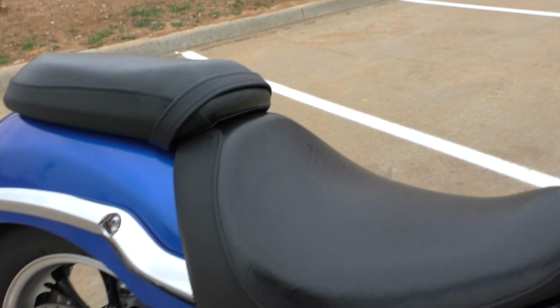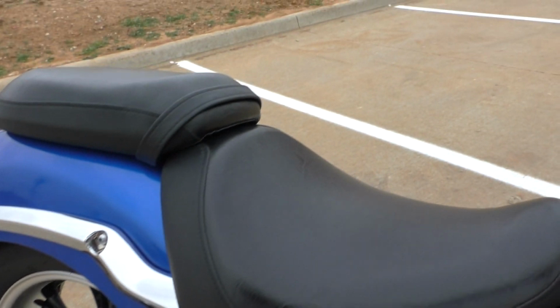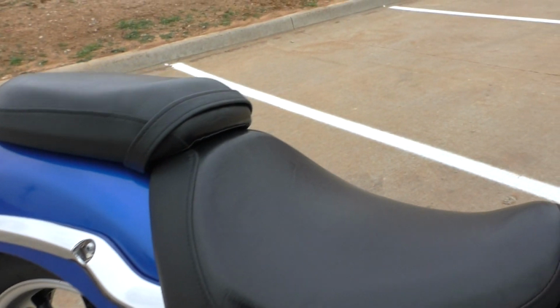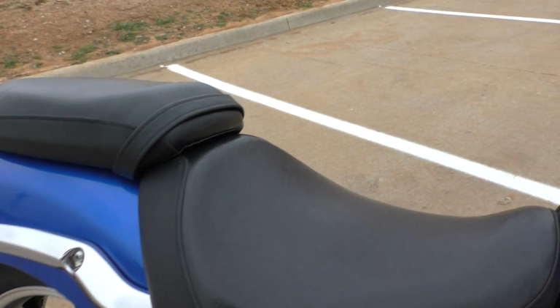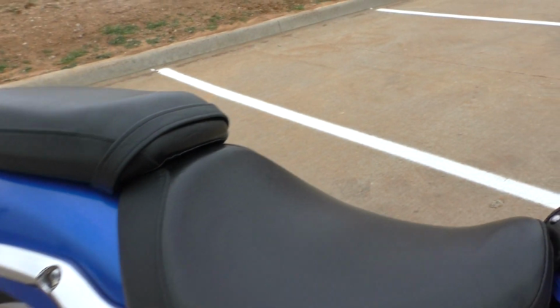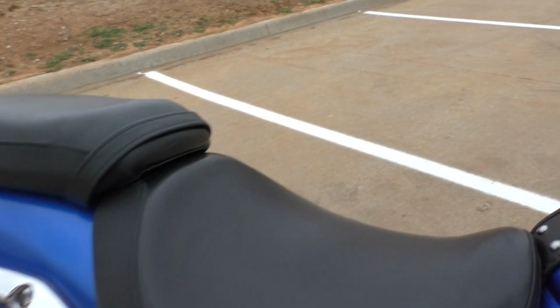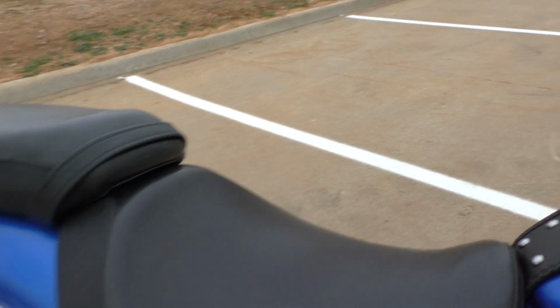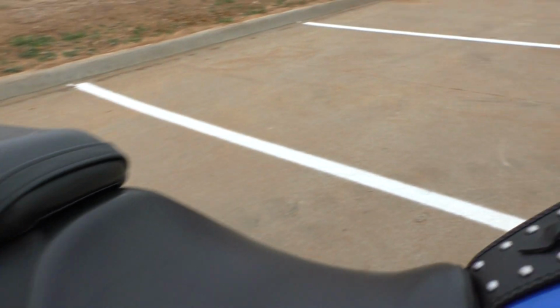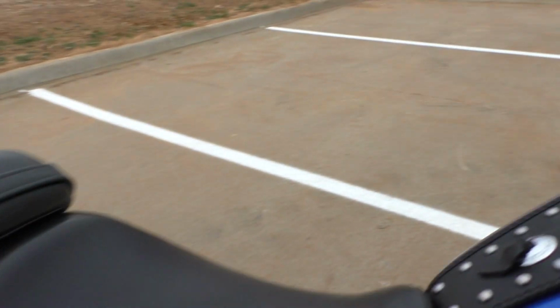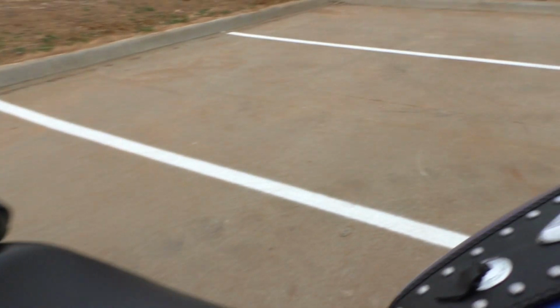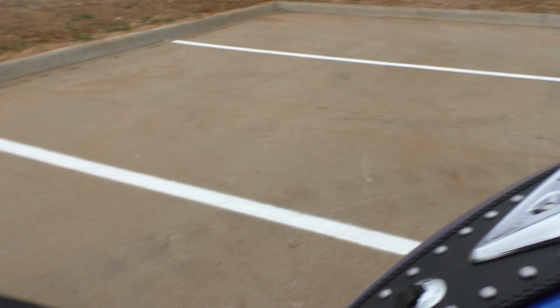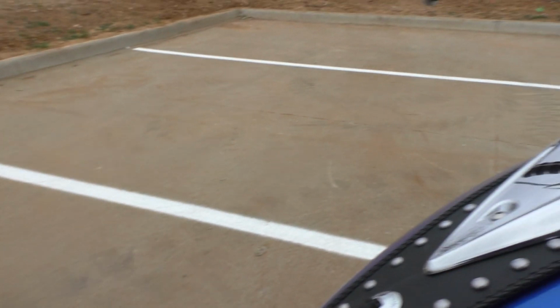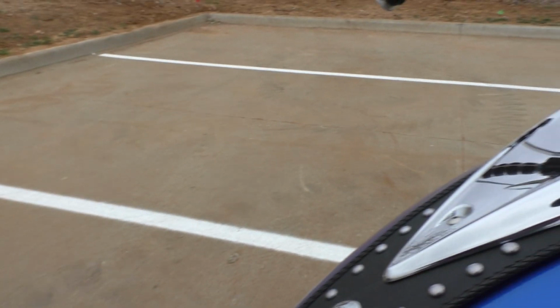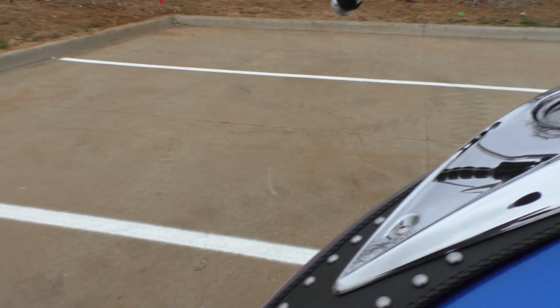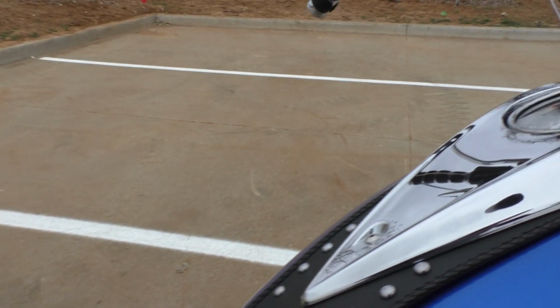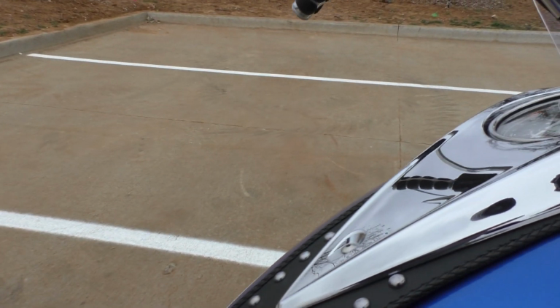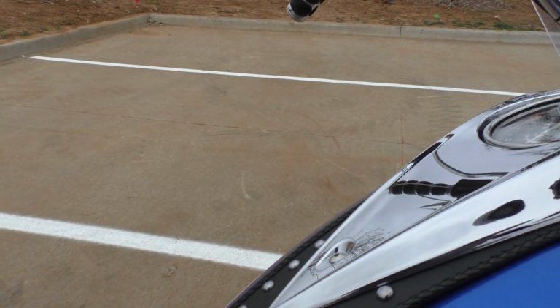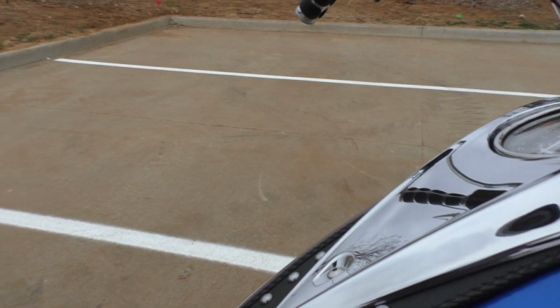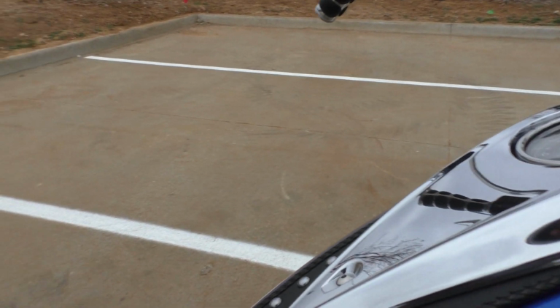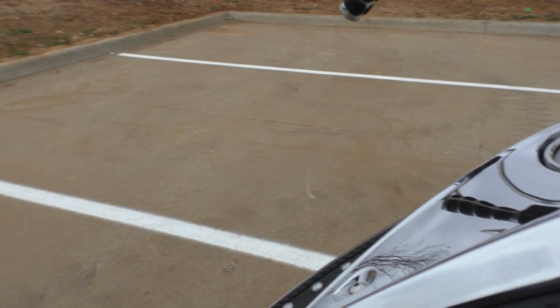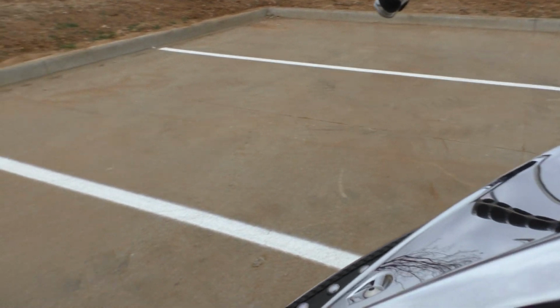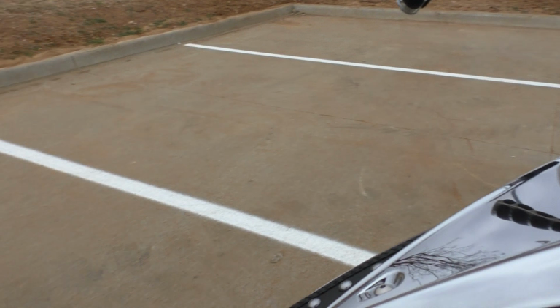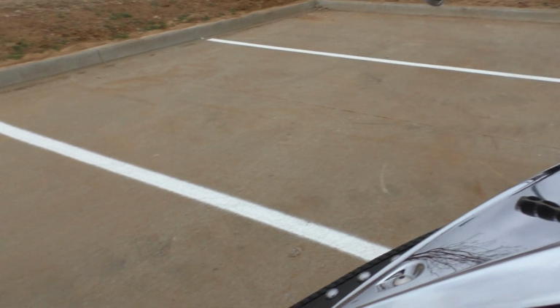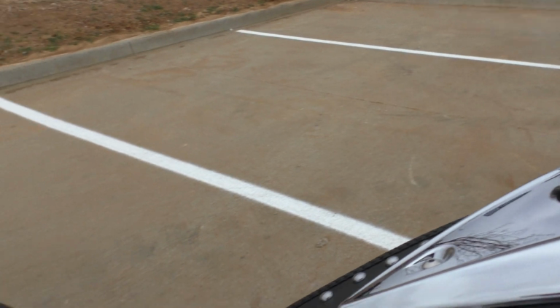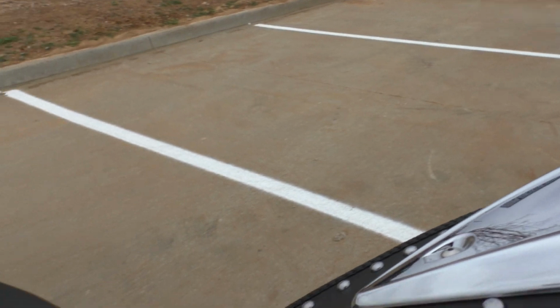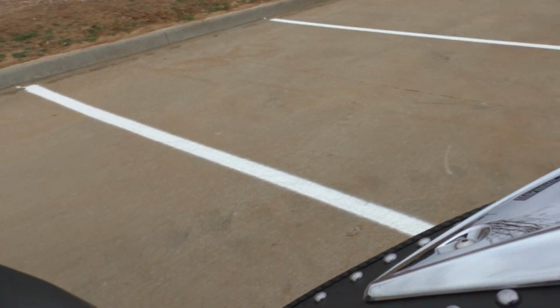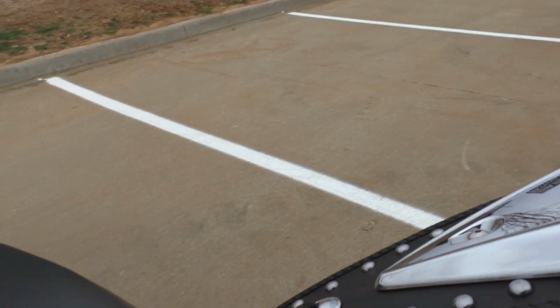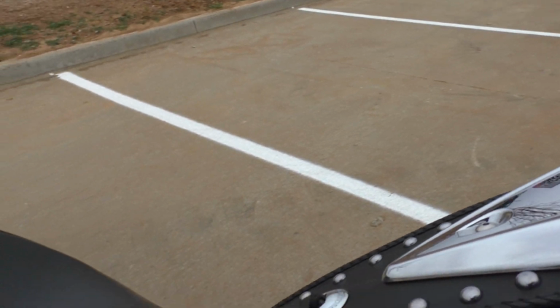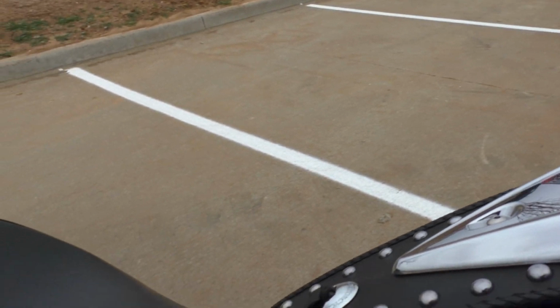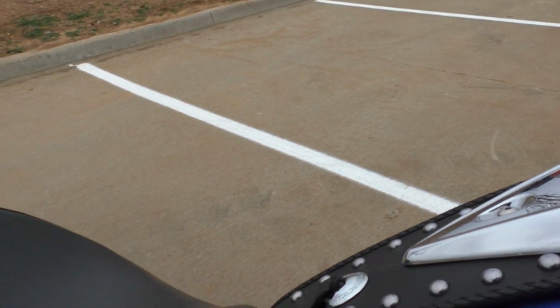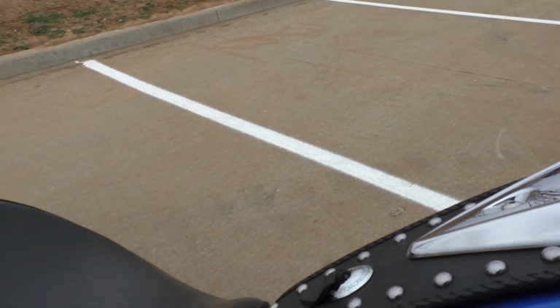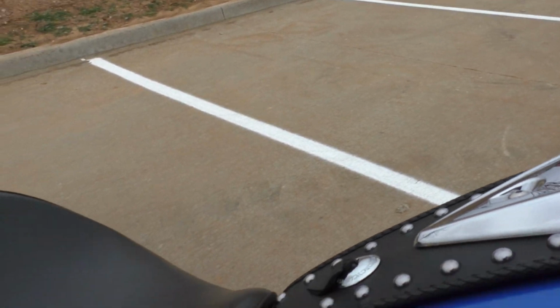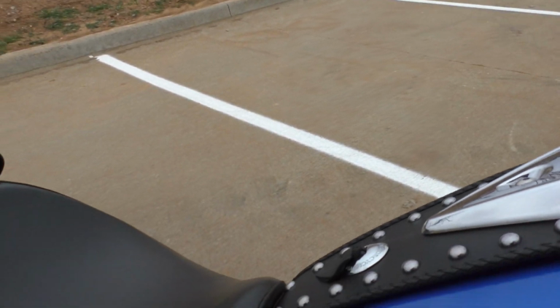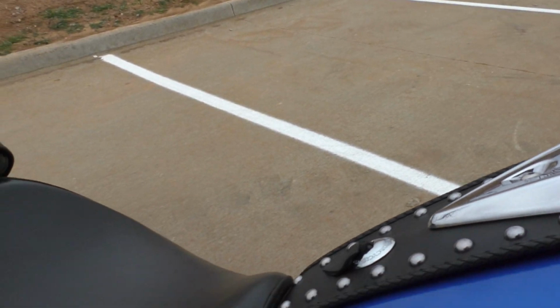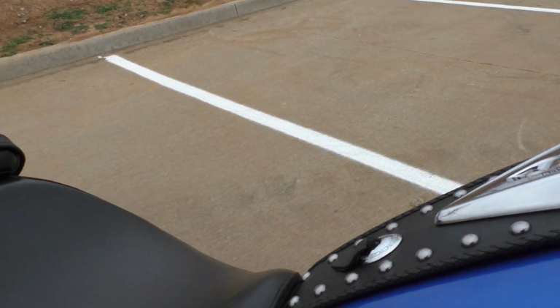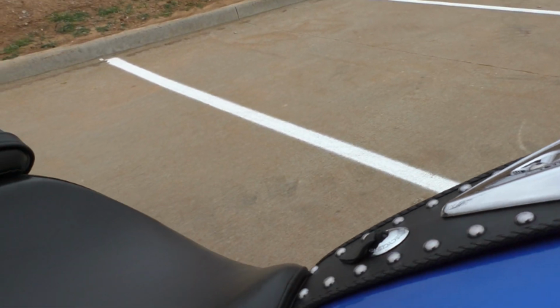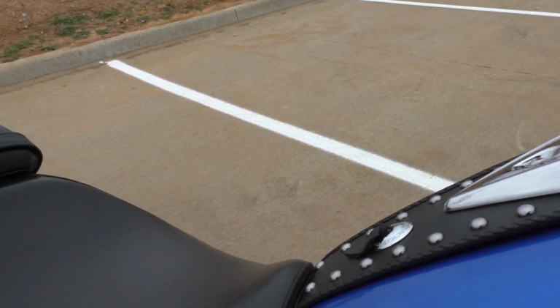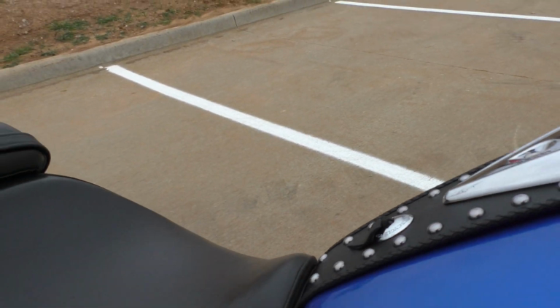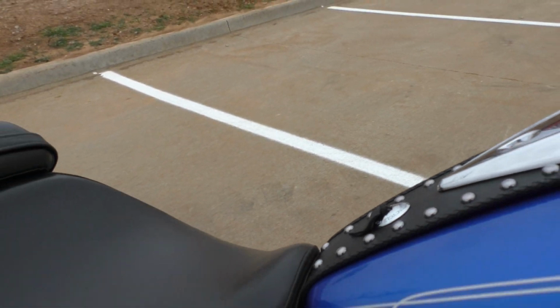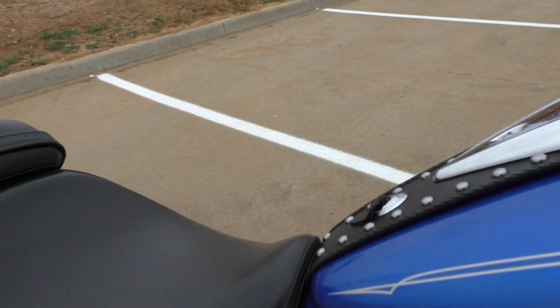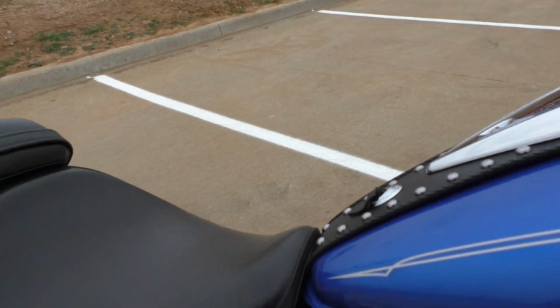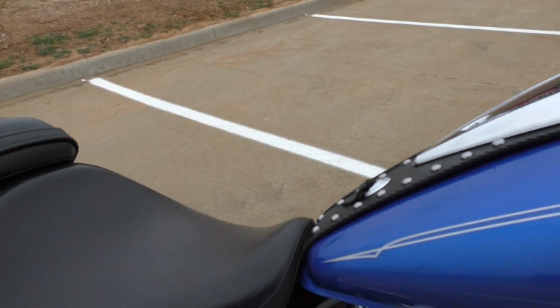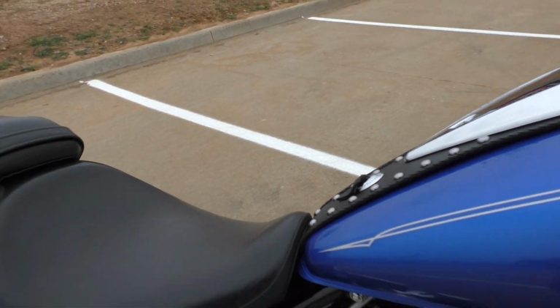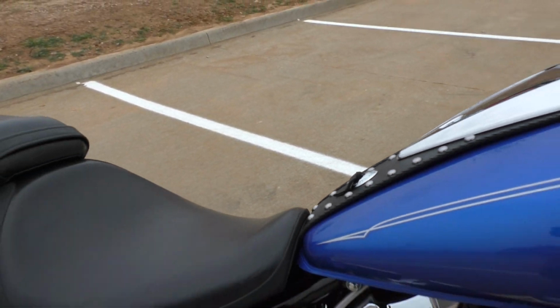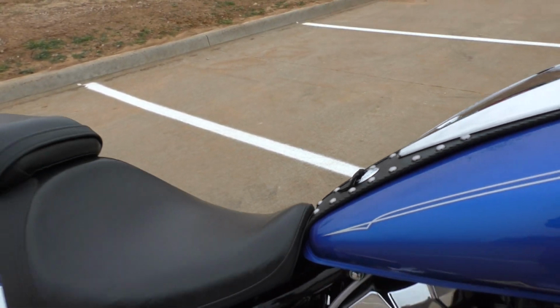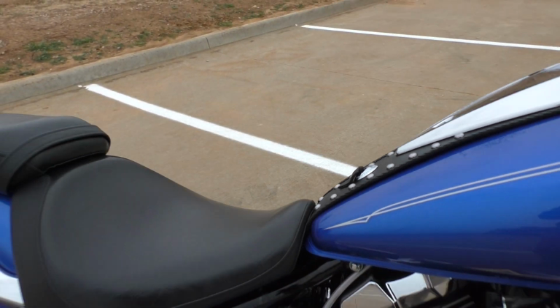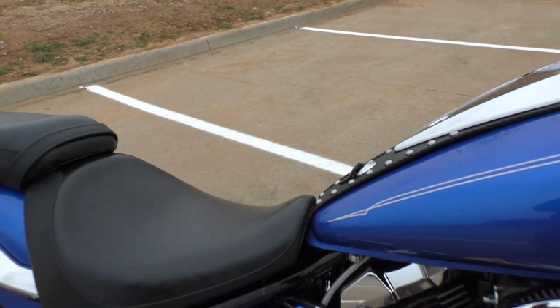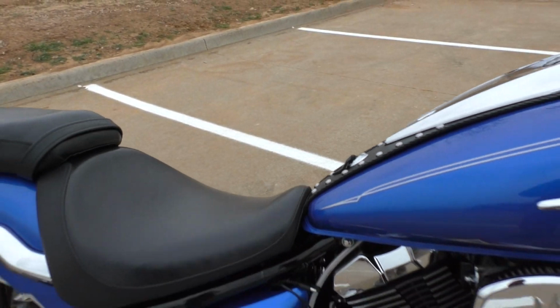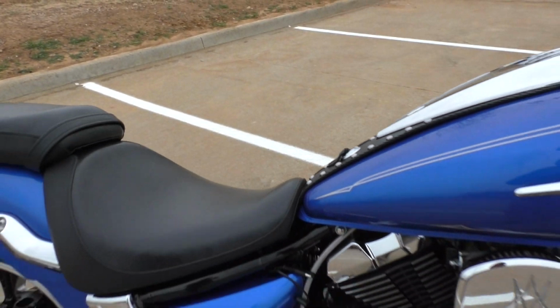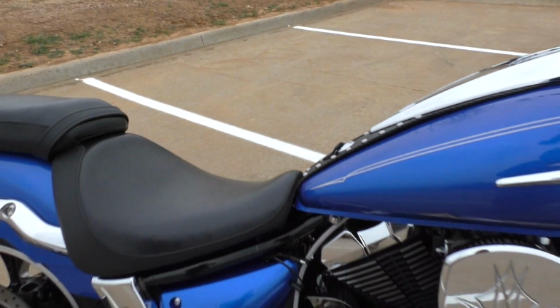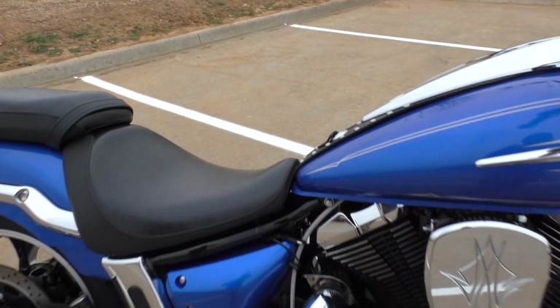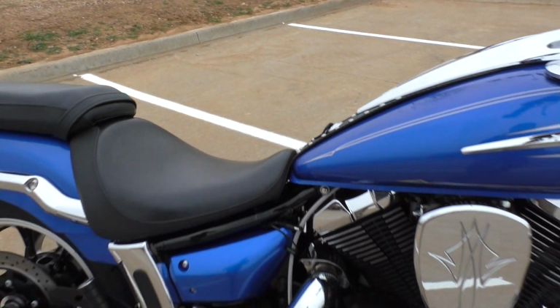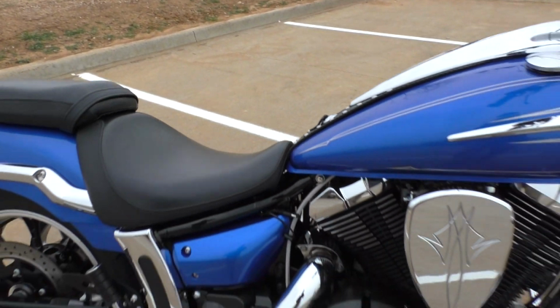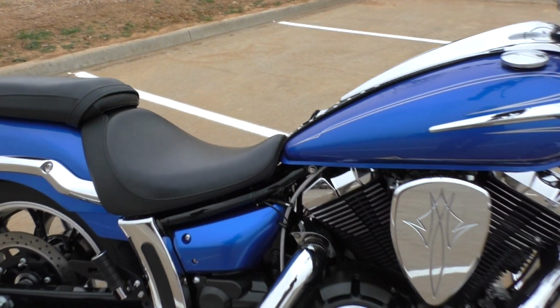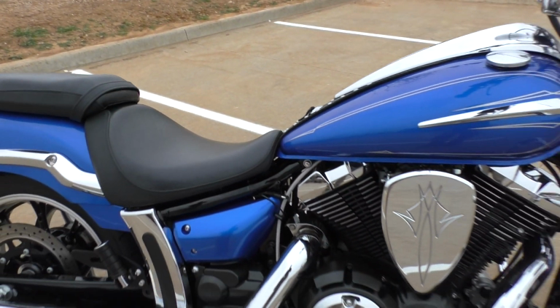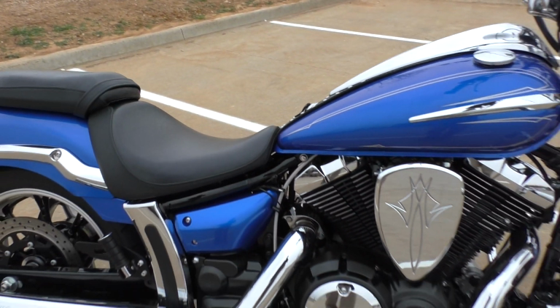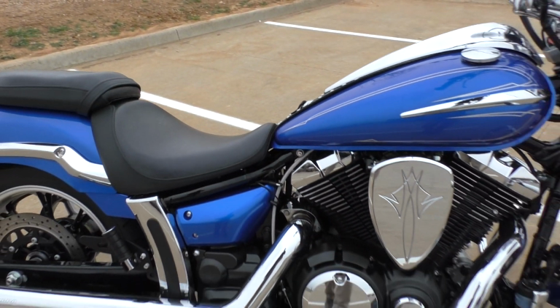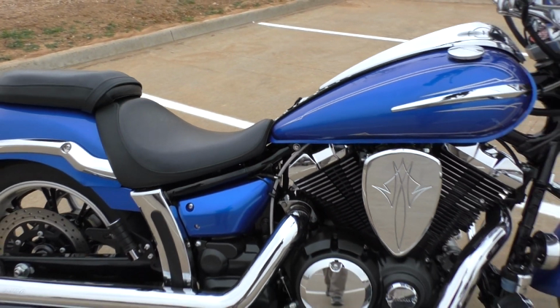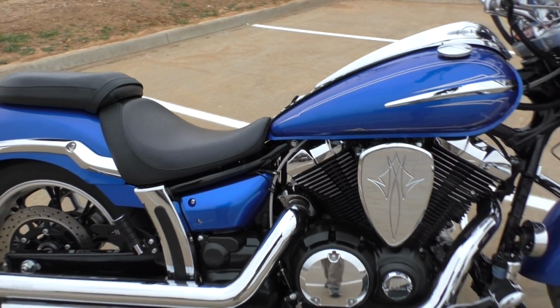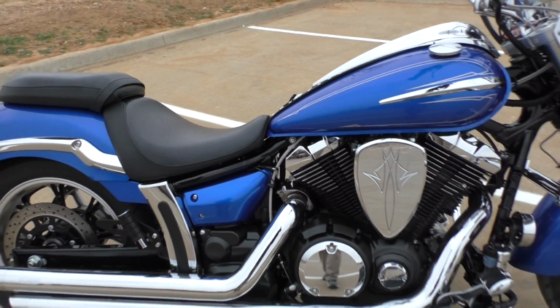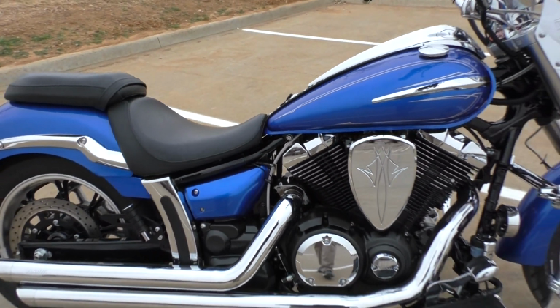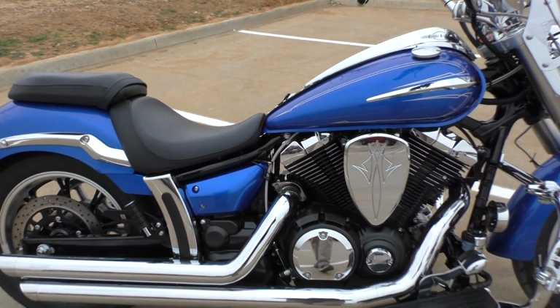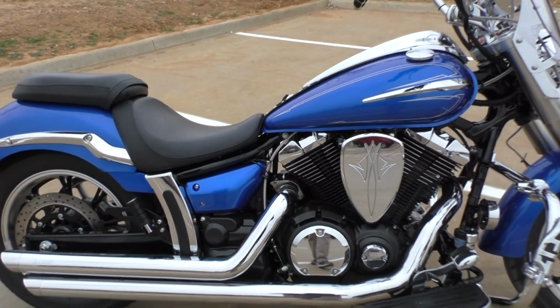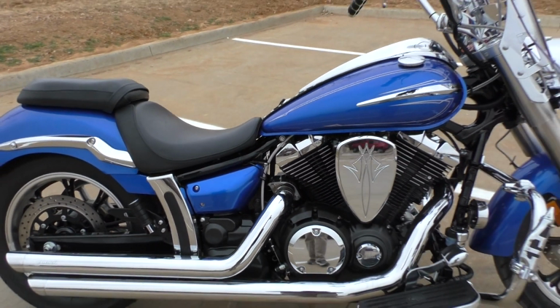Those pipes sound great on this bike. 950, it's got good power too — a lot of fun to ride.